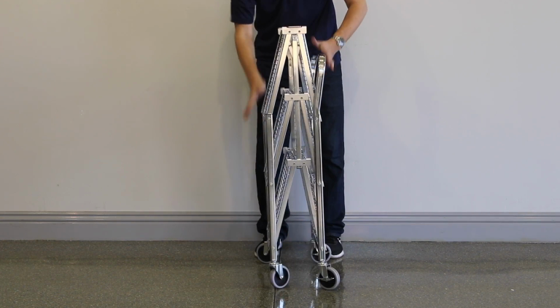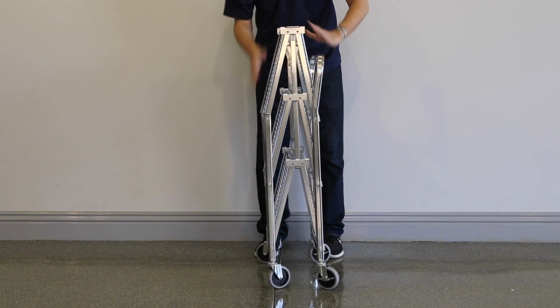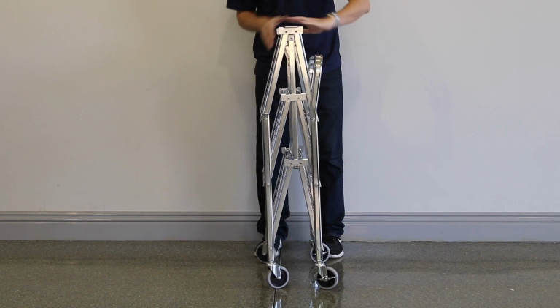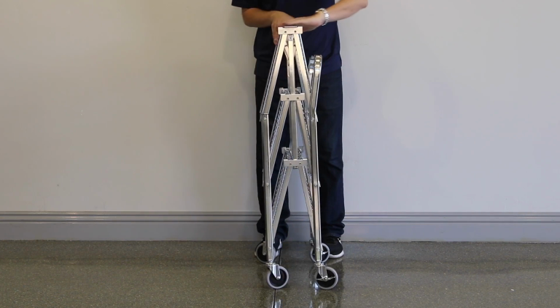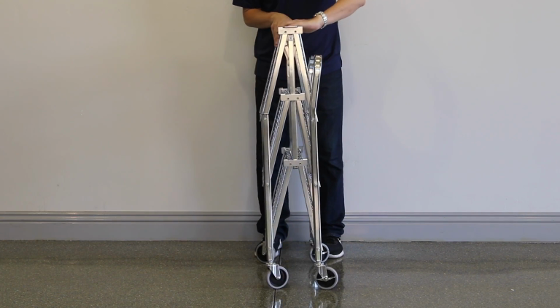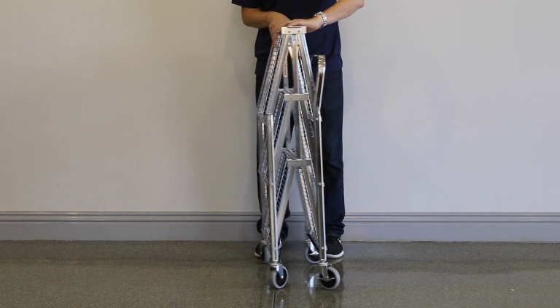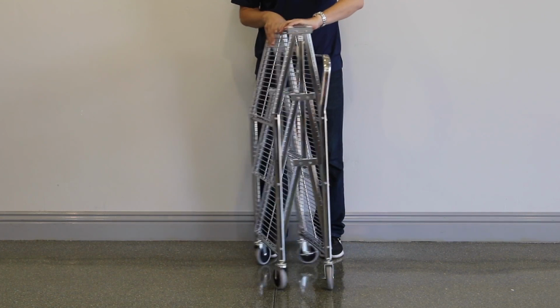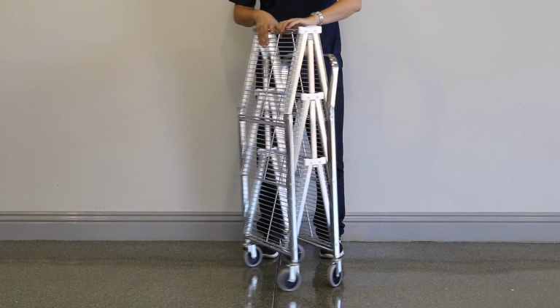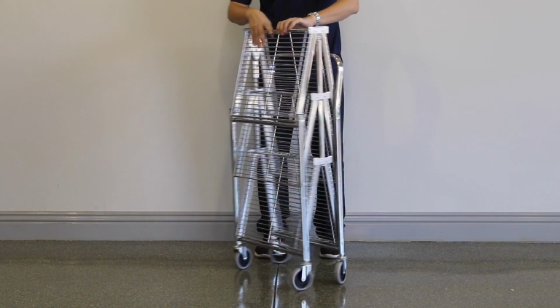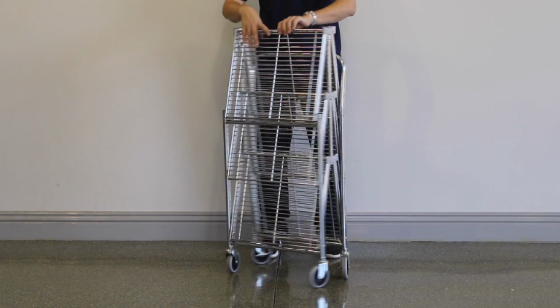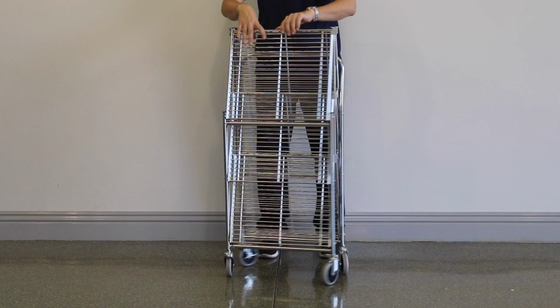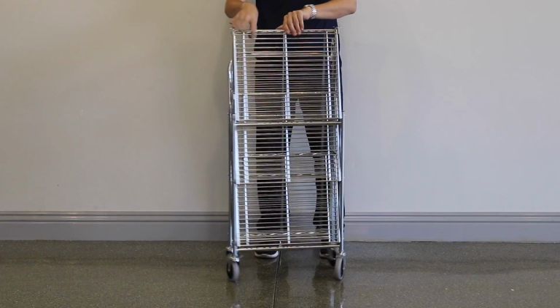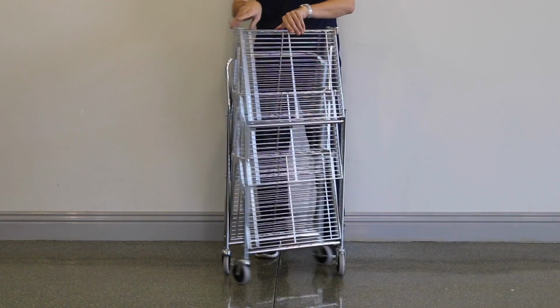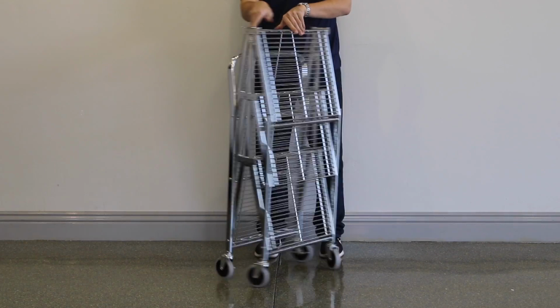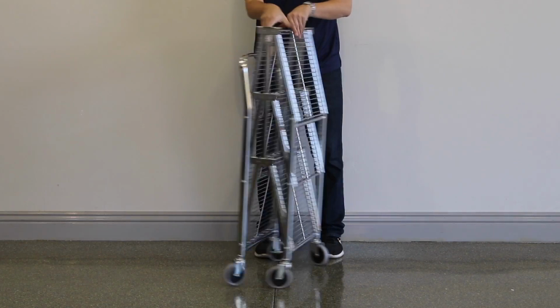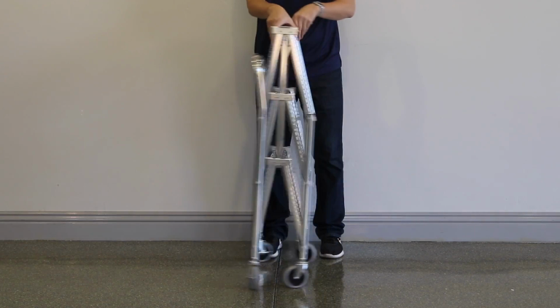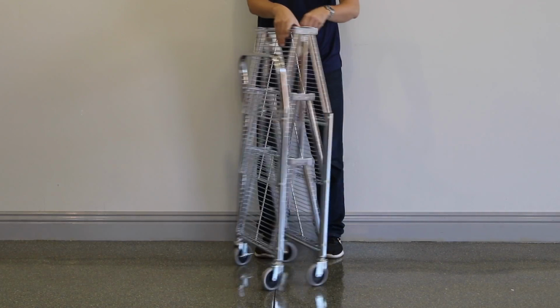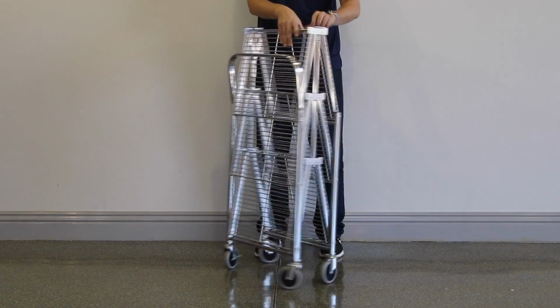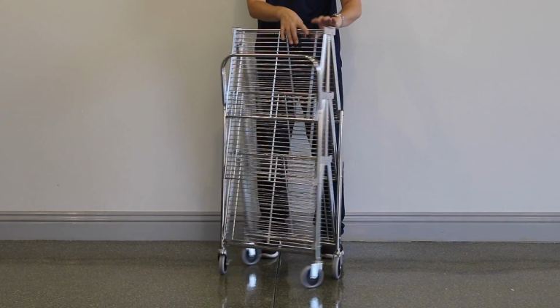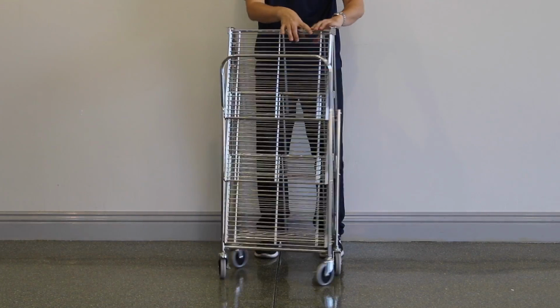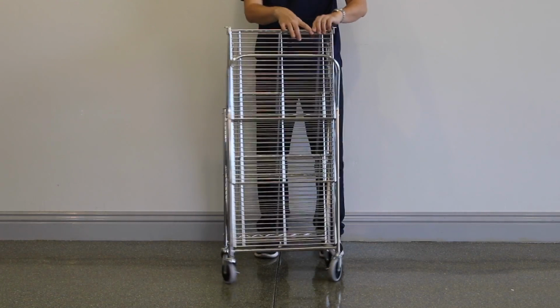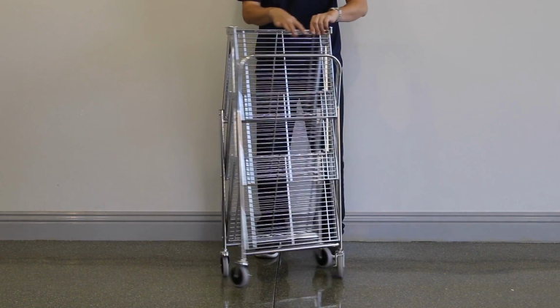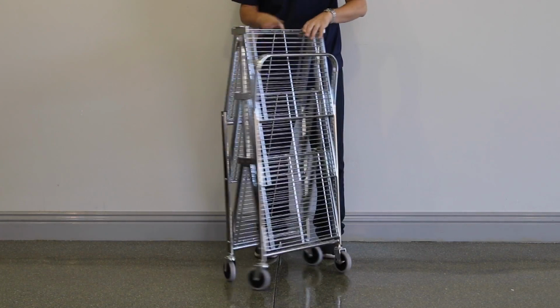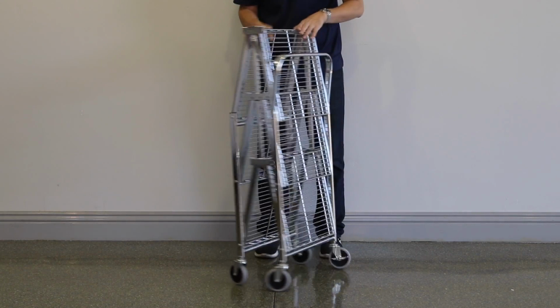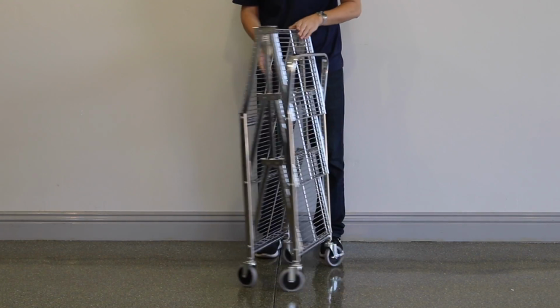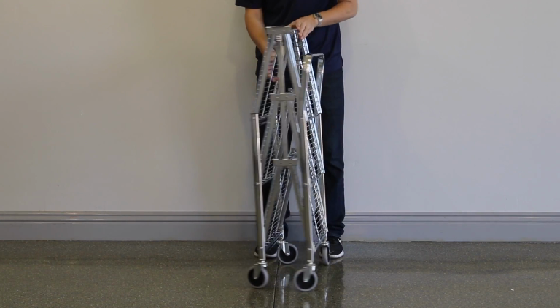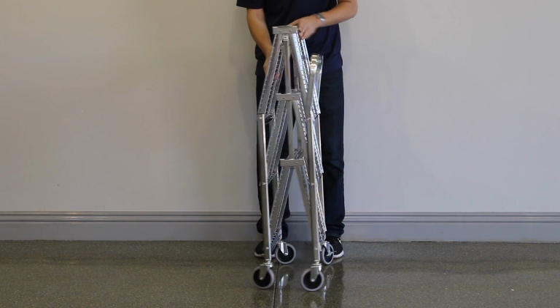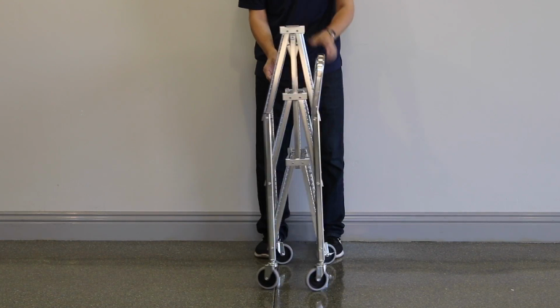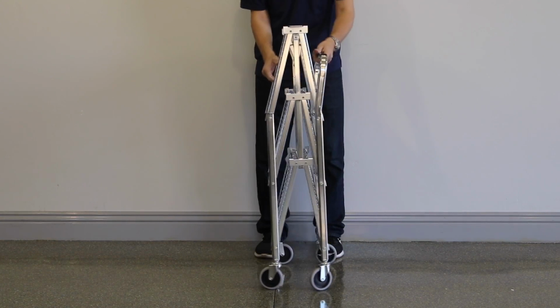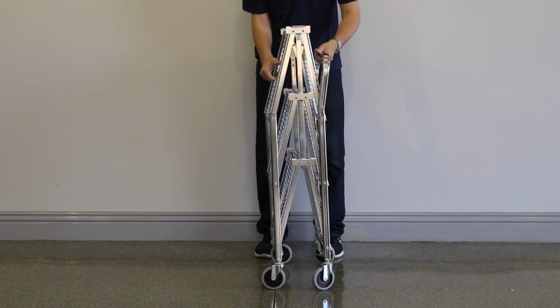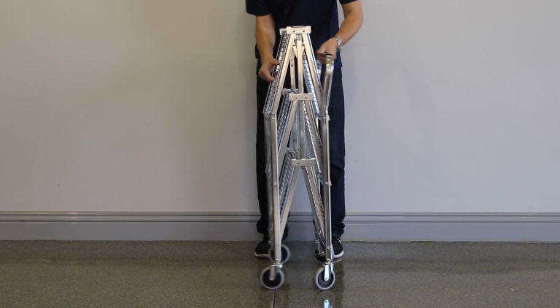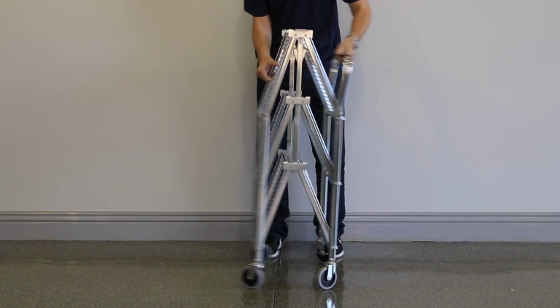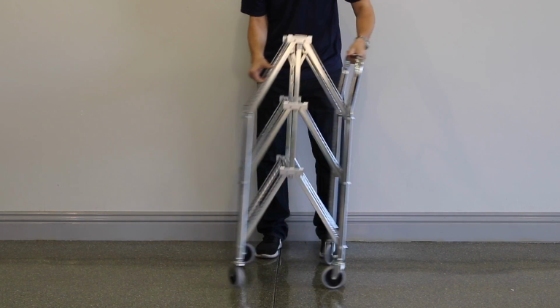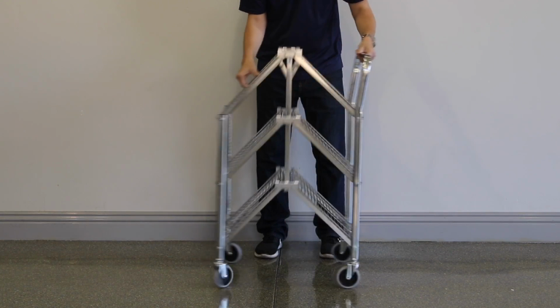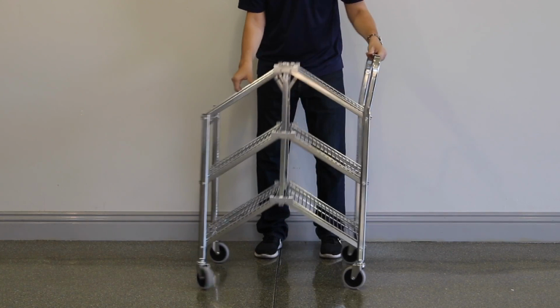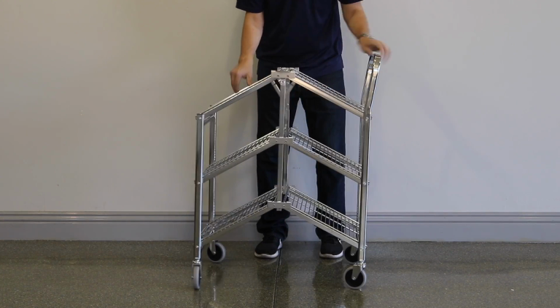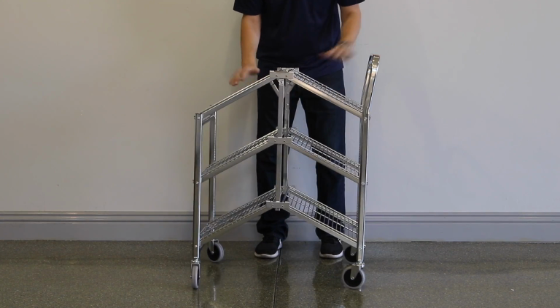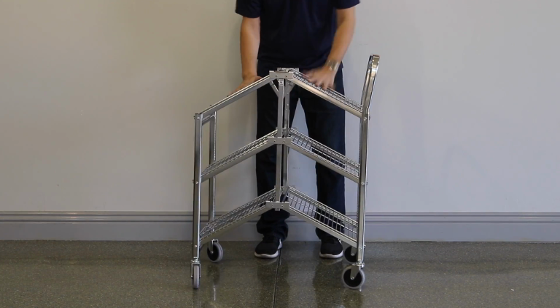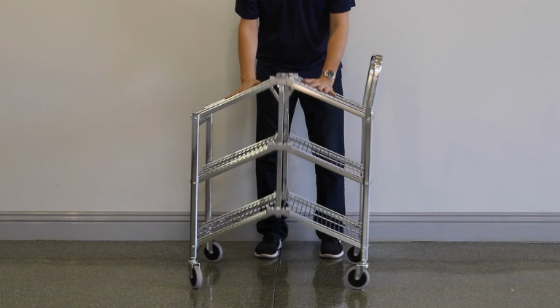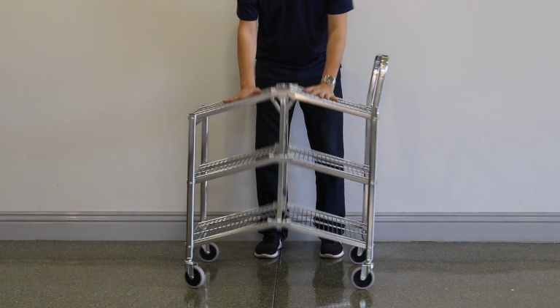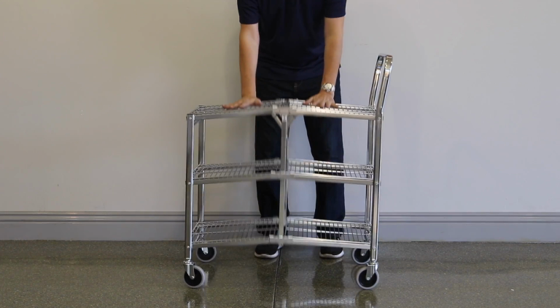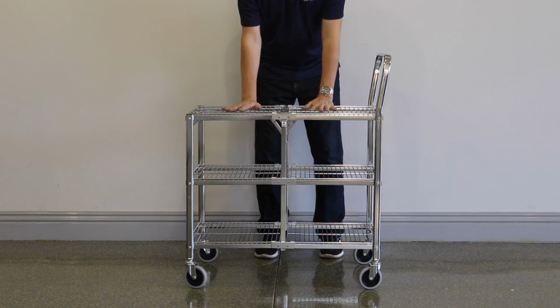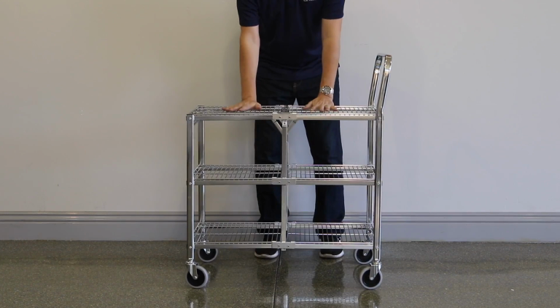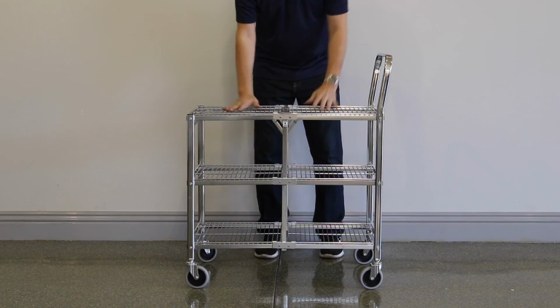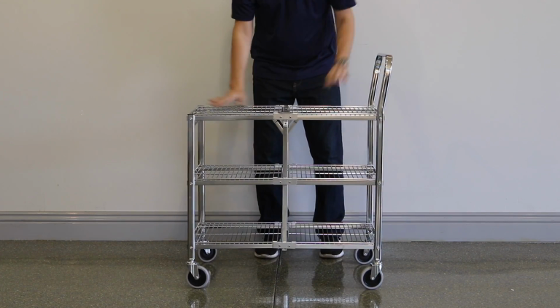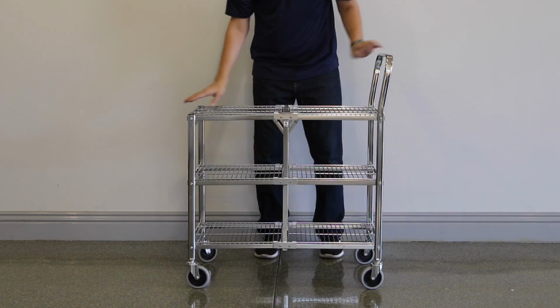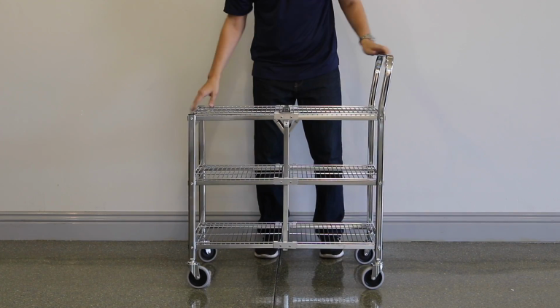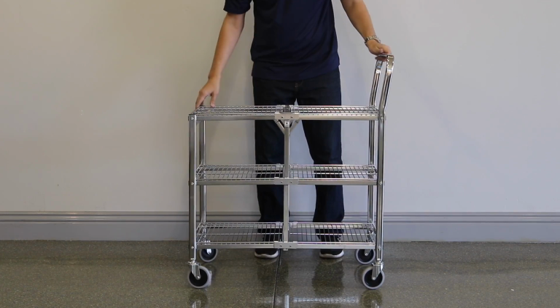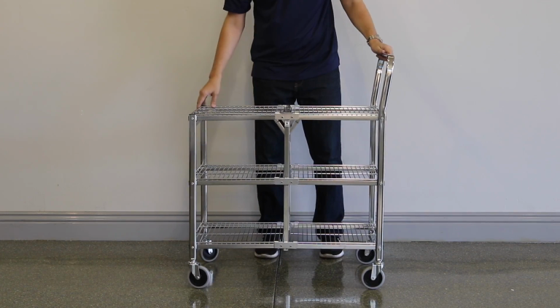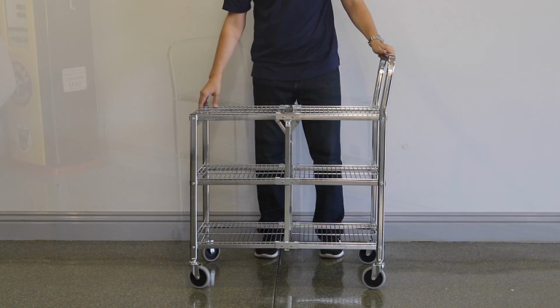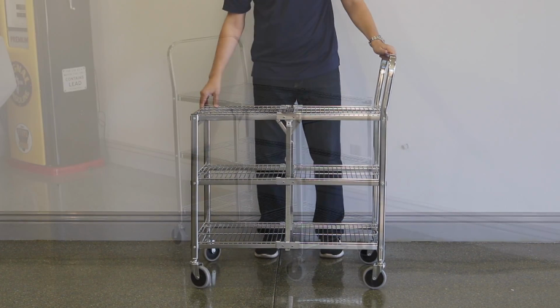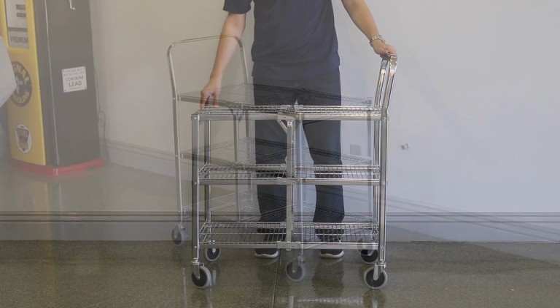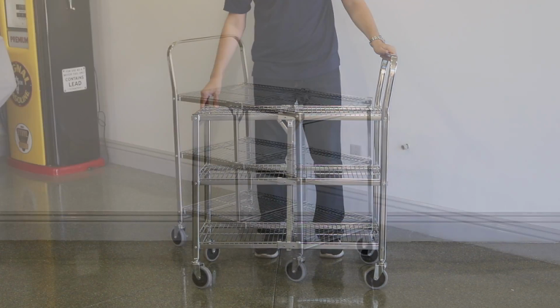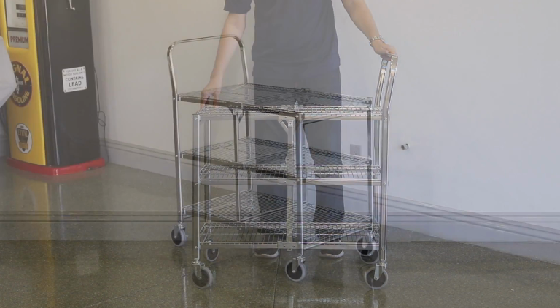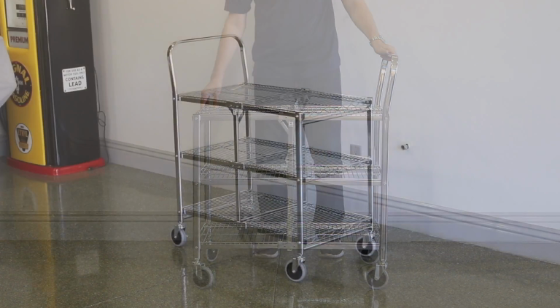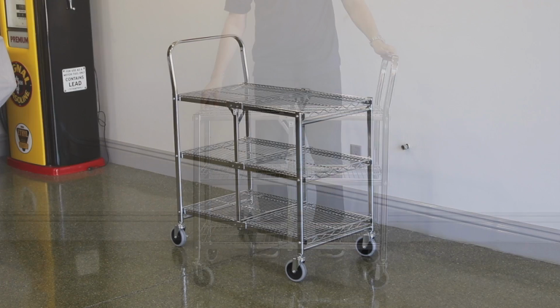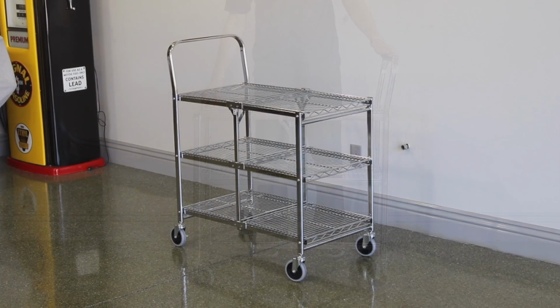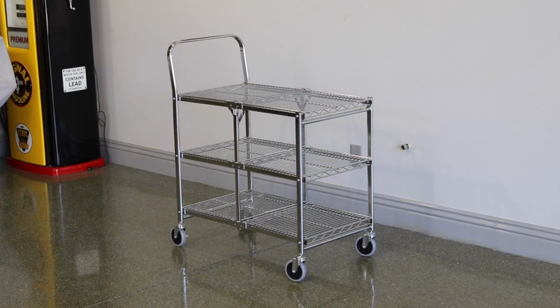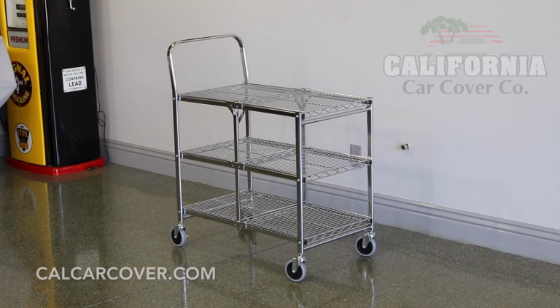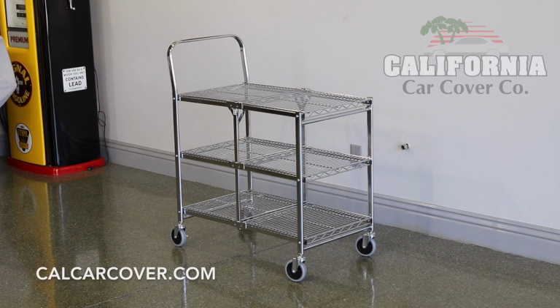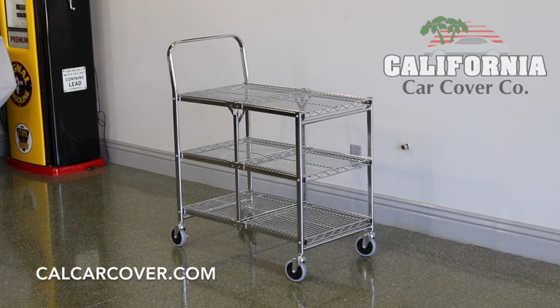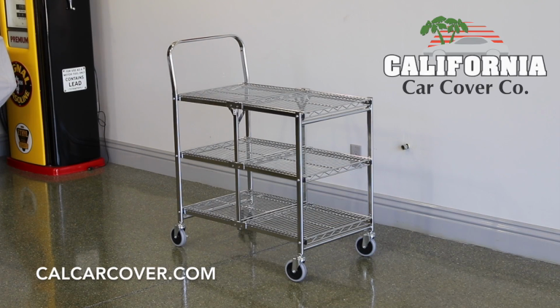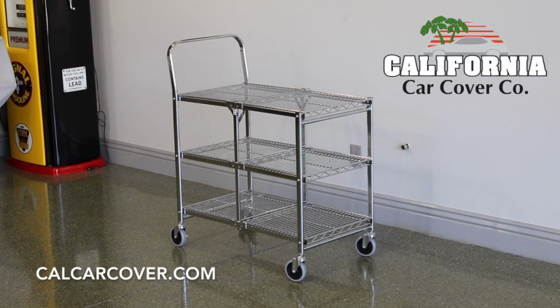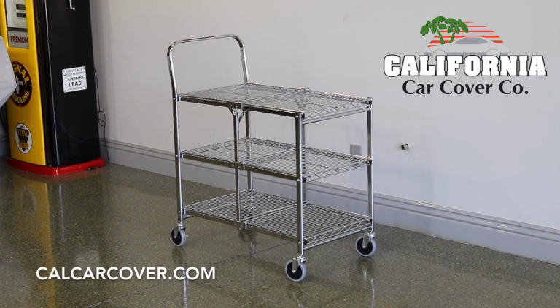We think you will find a number of uses for the Luxor Utility Cart thanks to its strength, chrome finish, ease of assembly, and folding design.